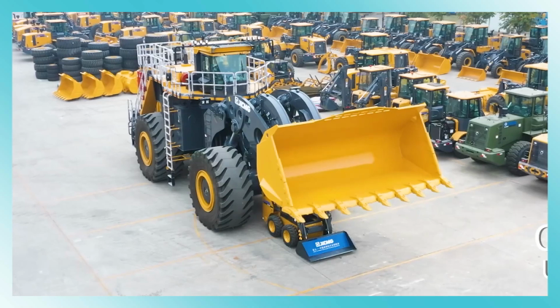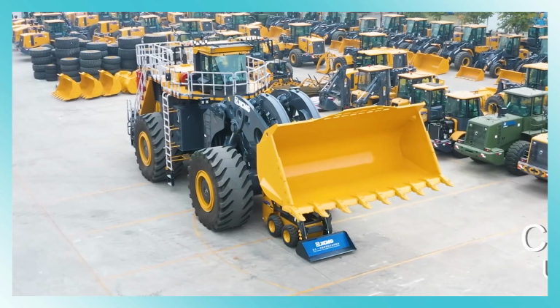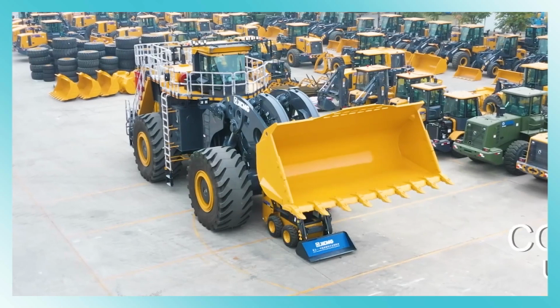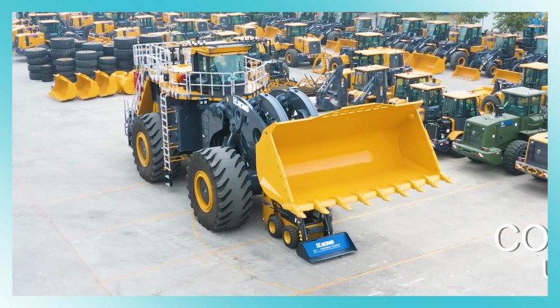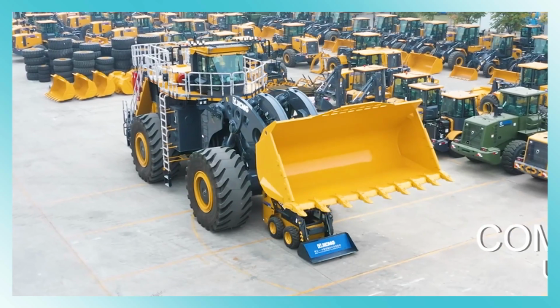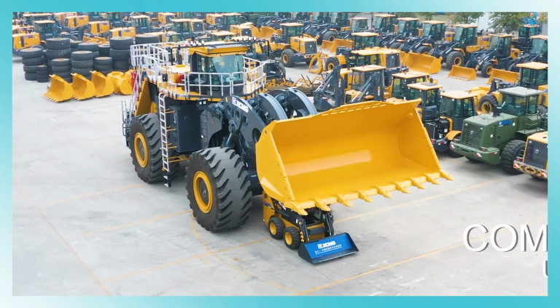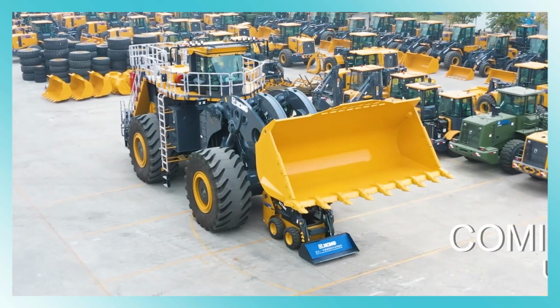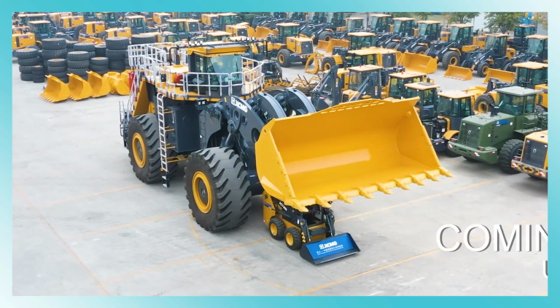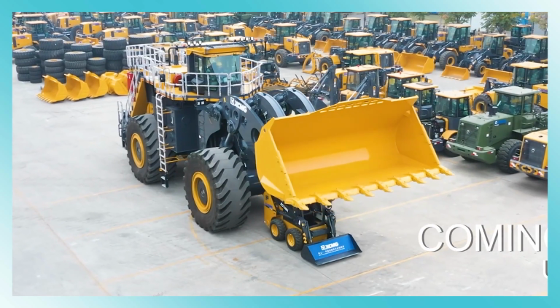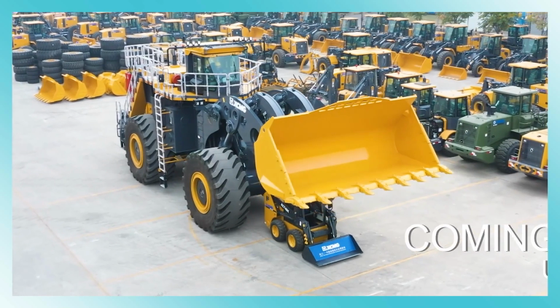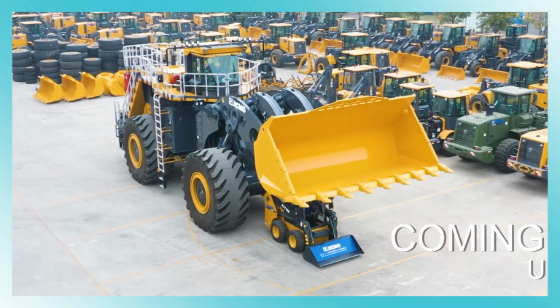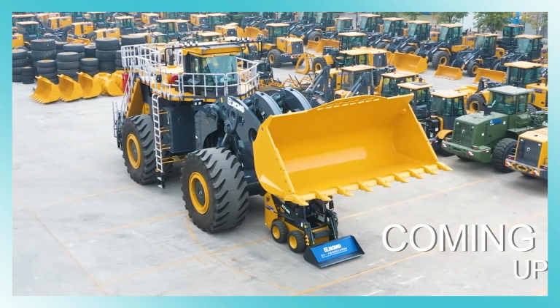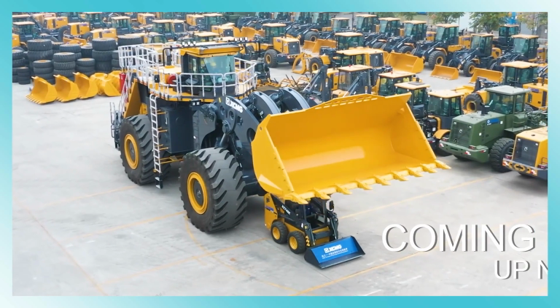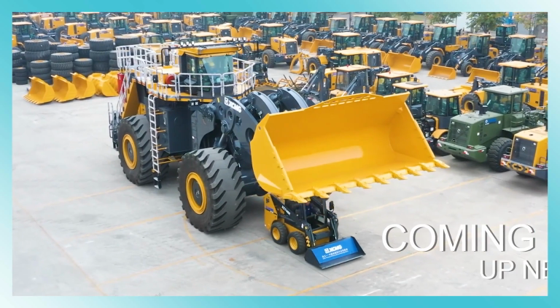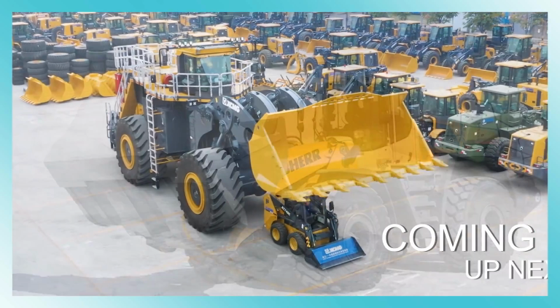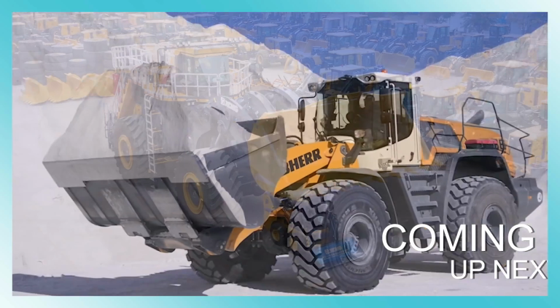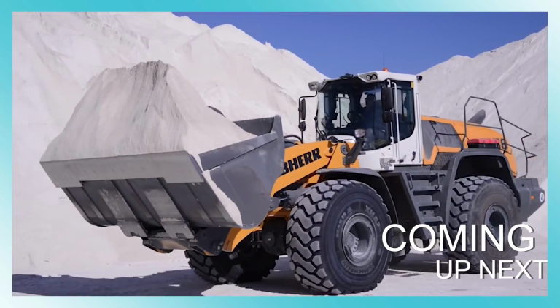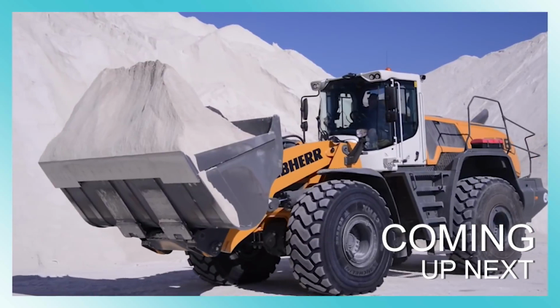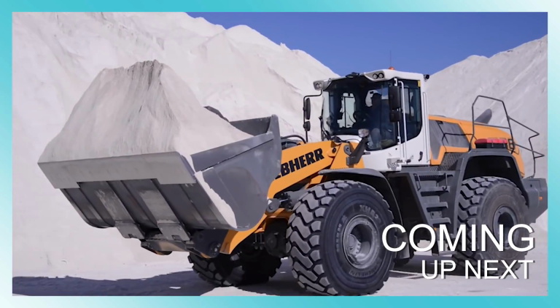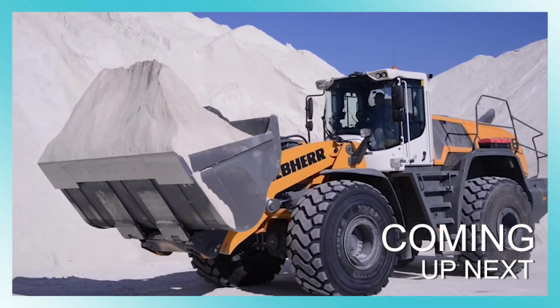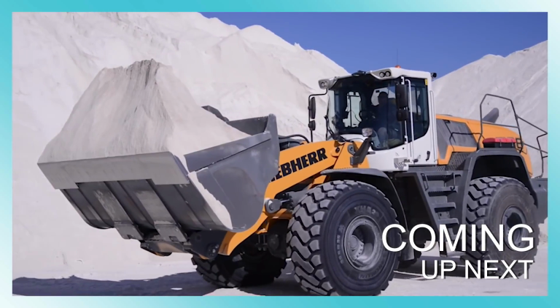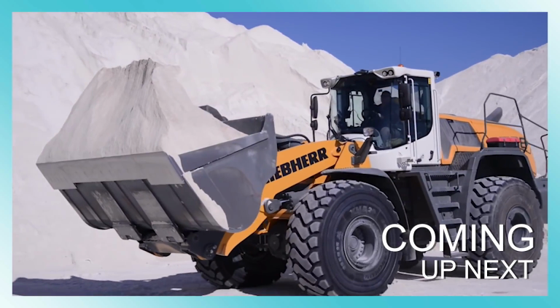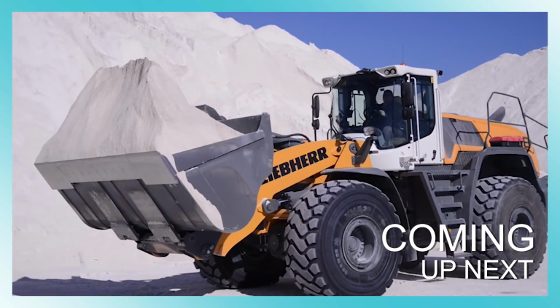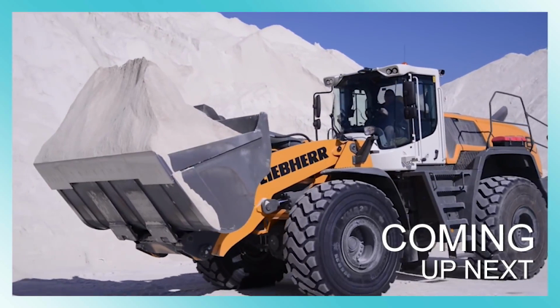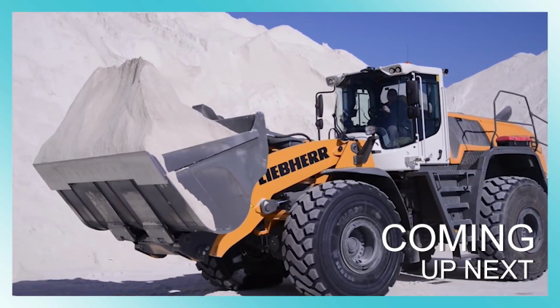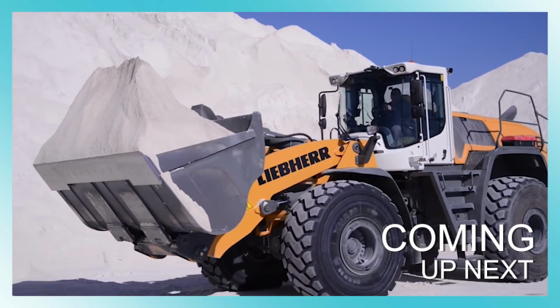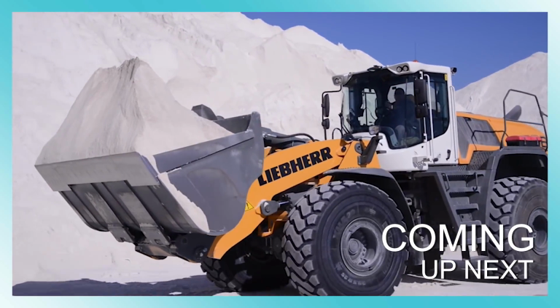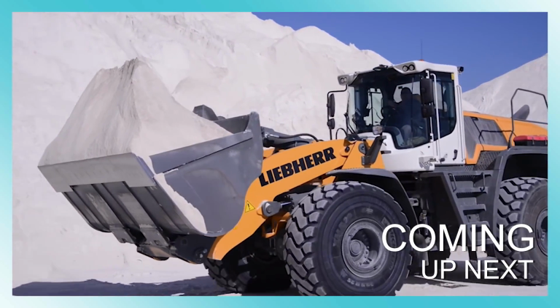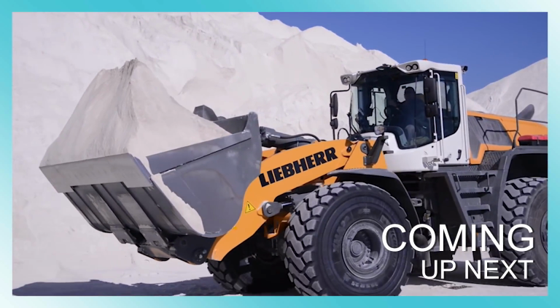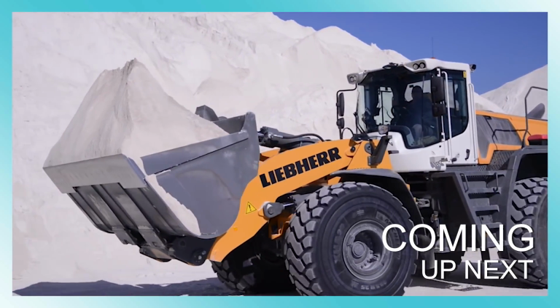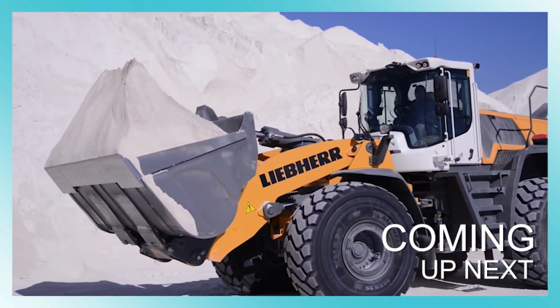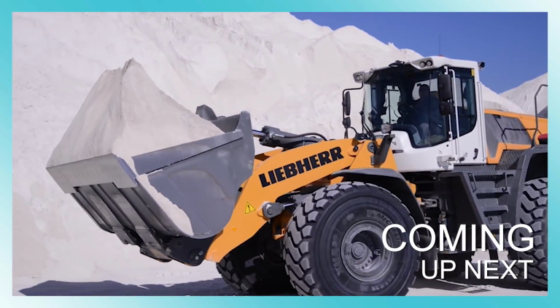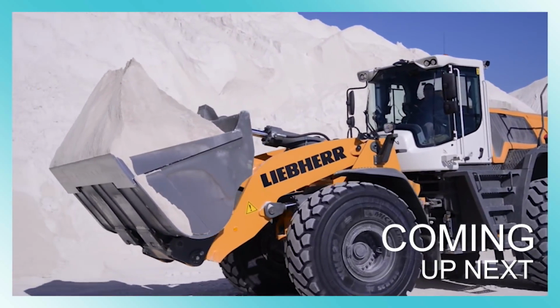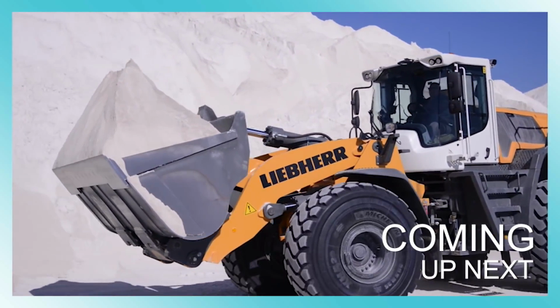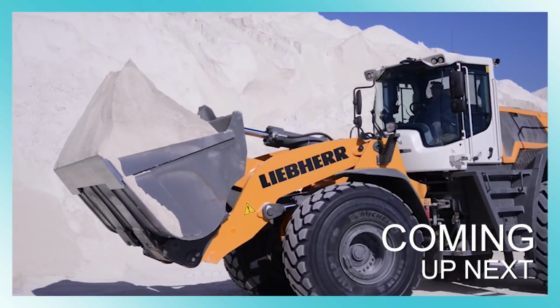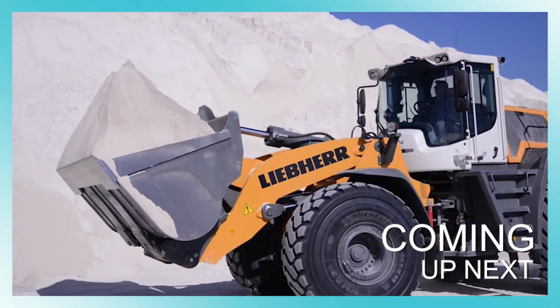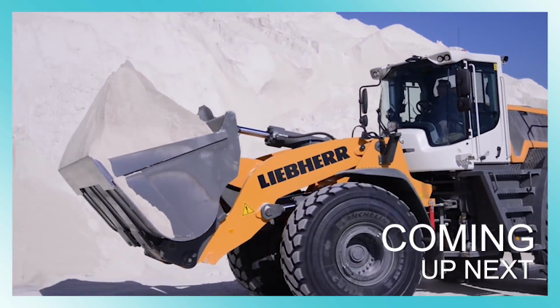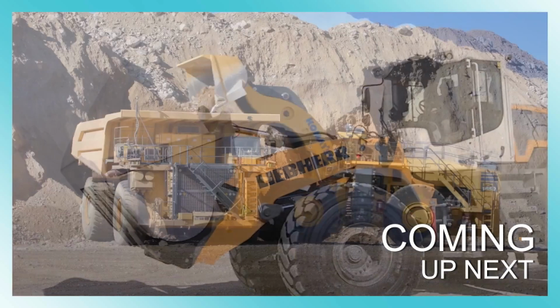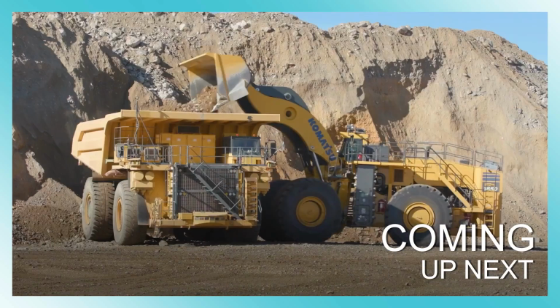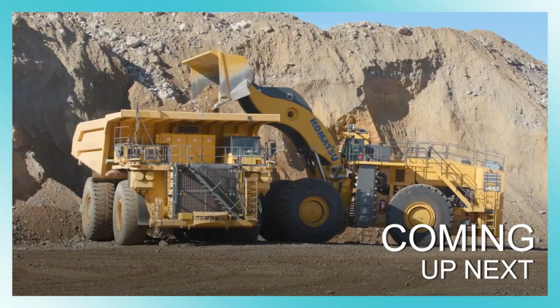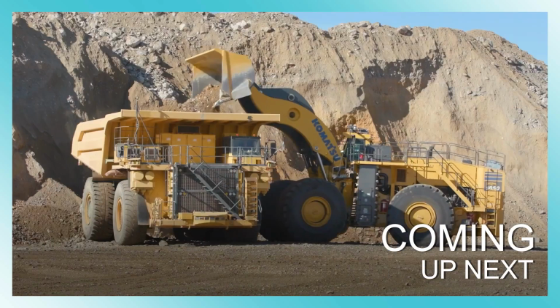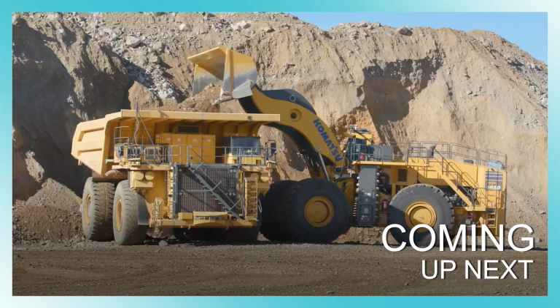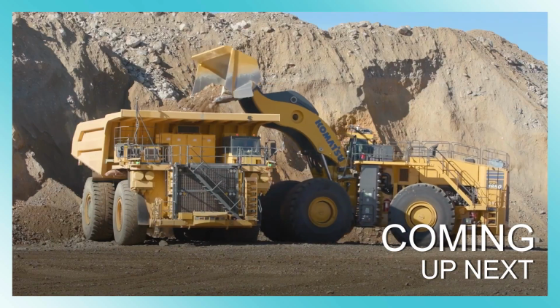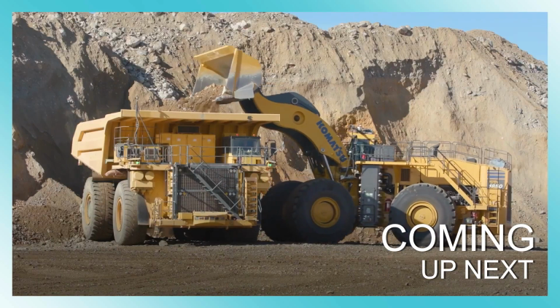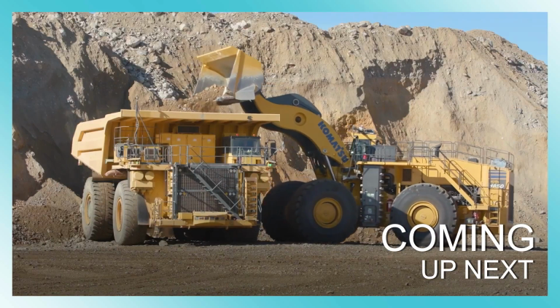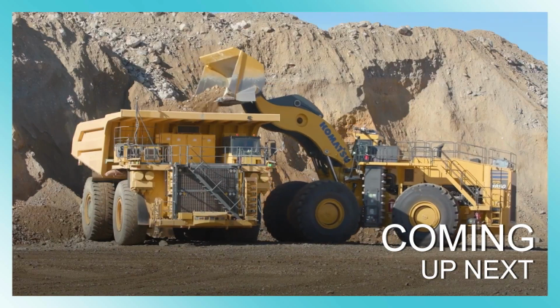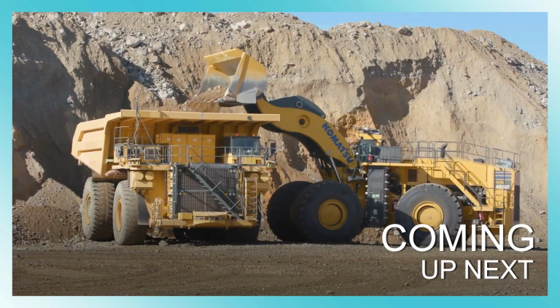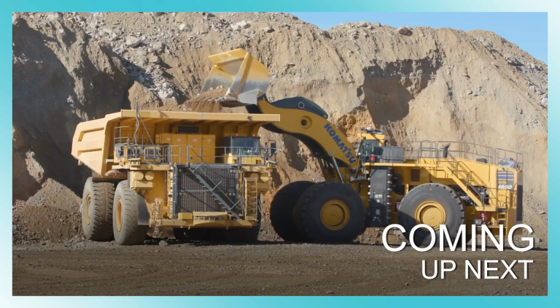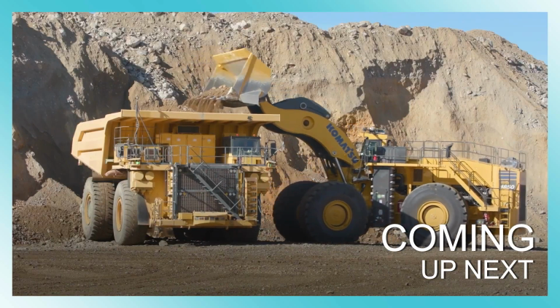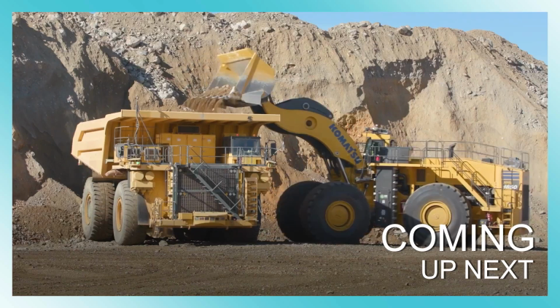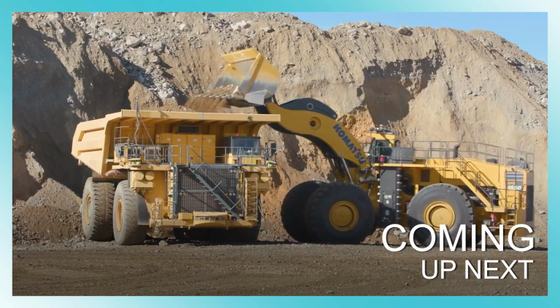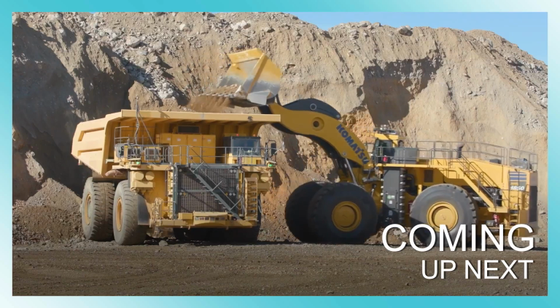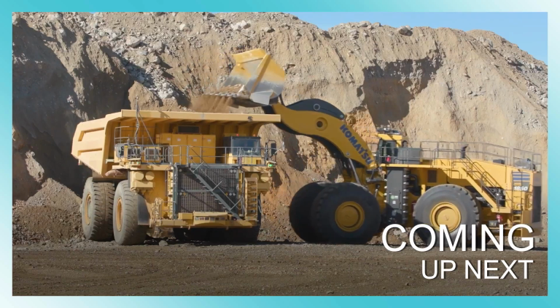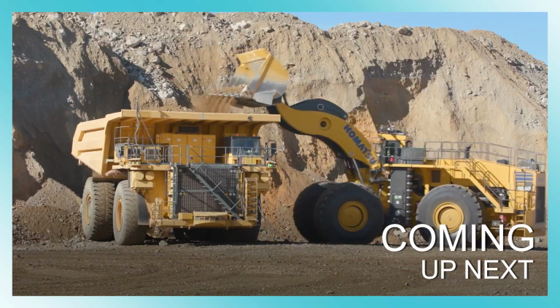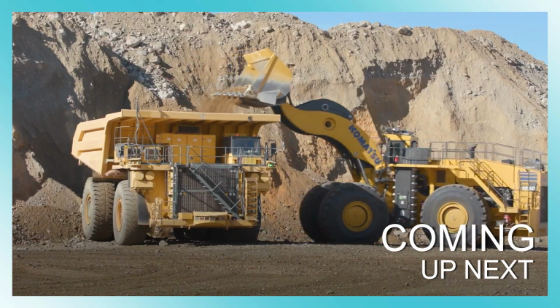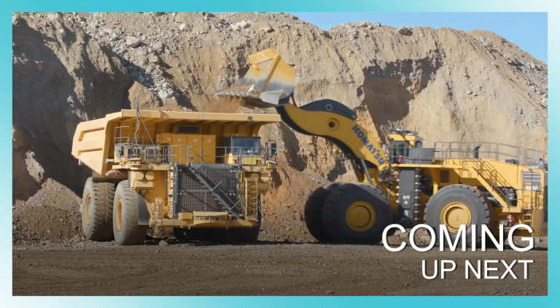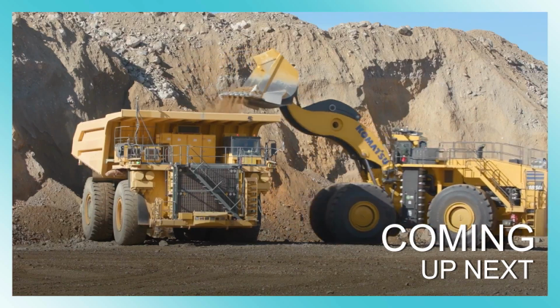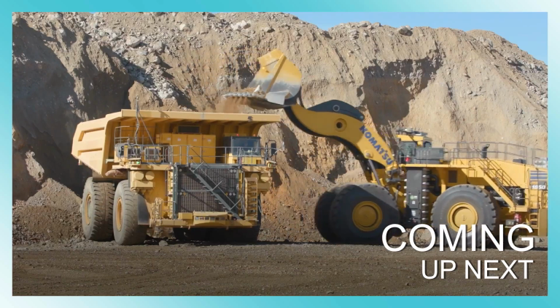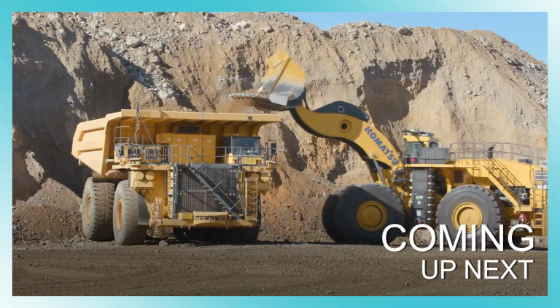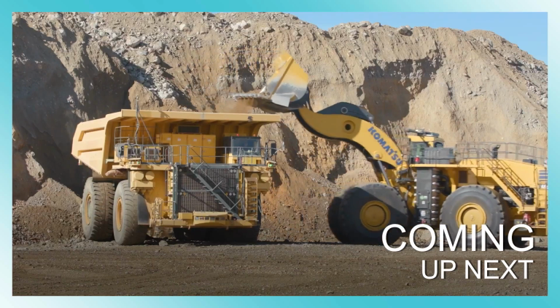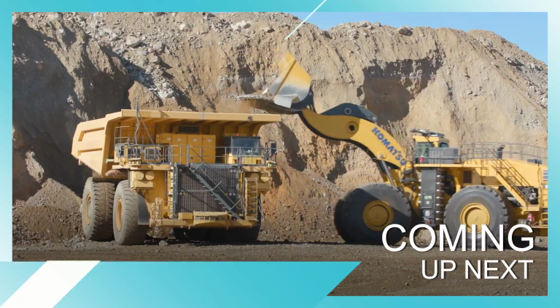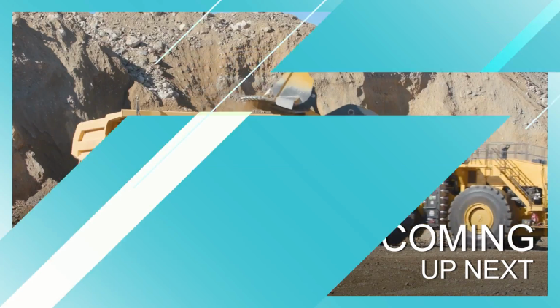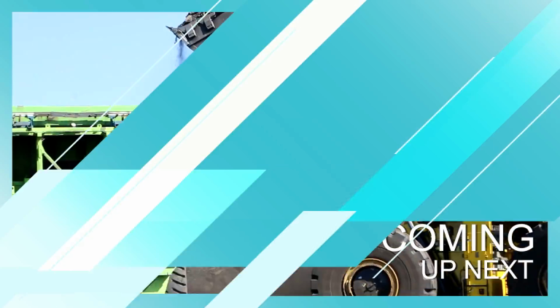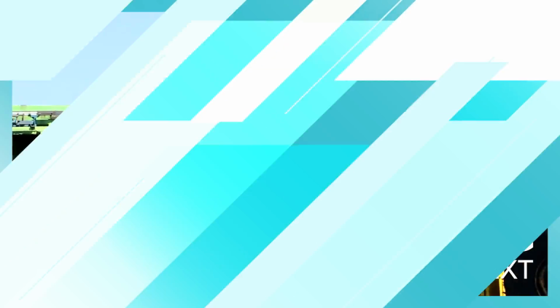Welcome back to our channel. Today I will take you to discover the most powerful wheel loaders in the world. Let's see which machines they are.